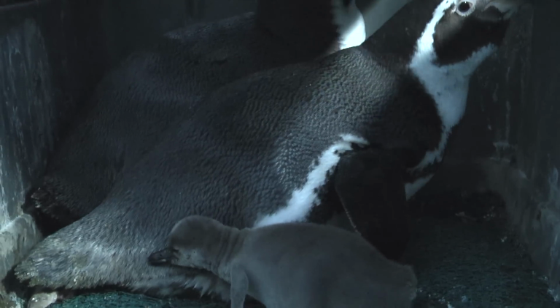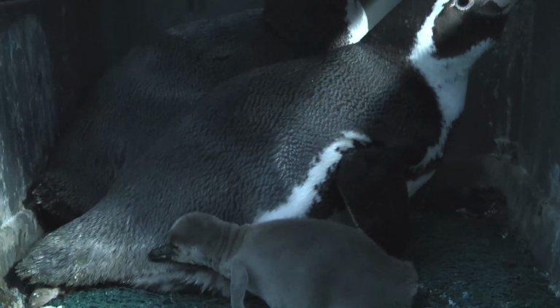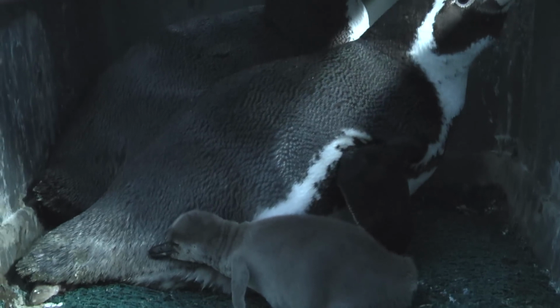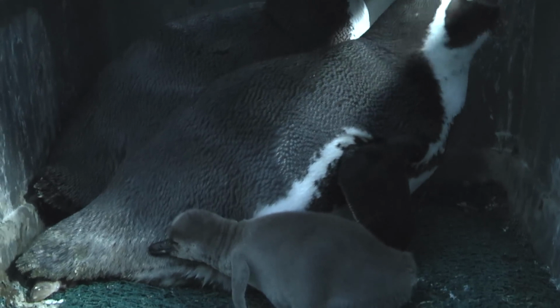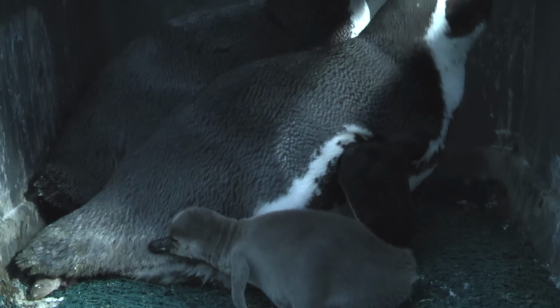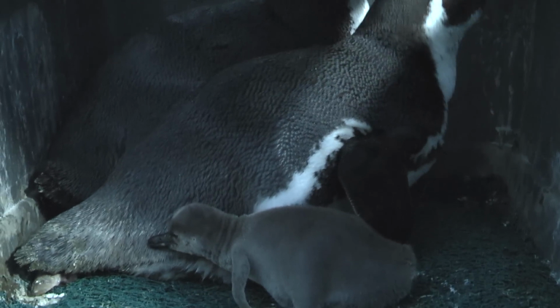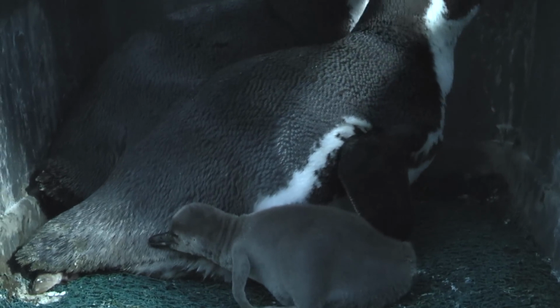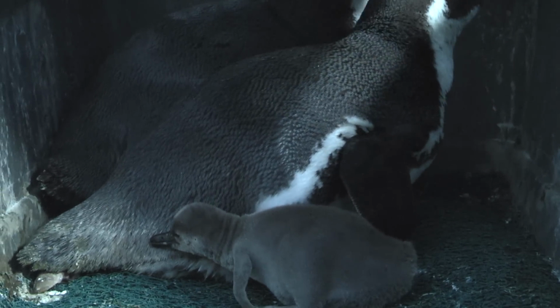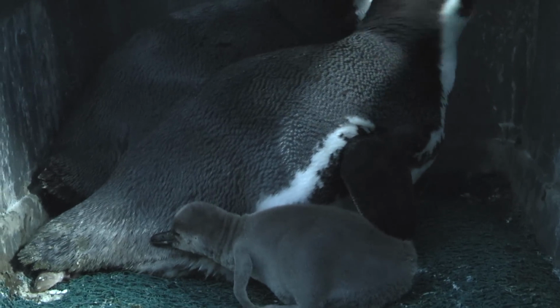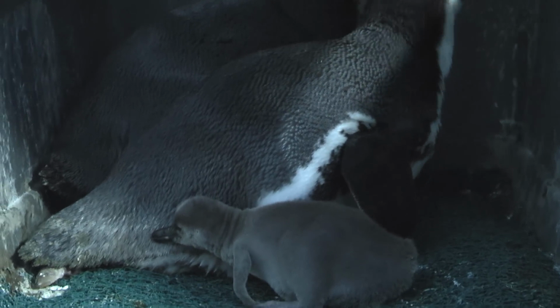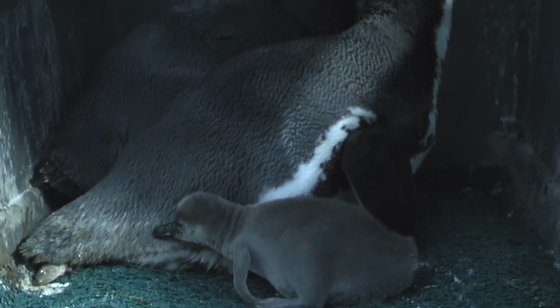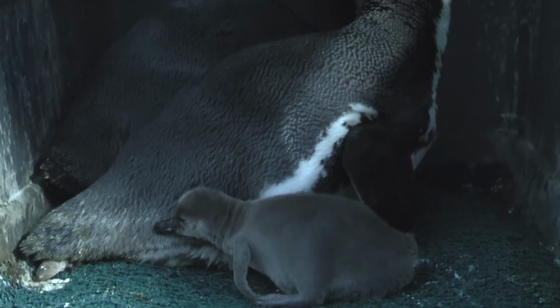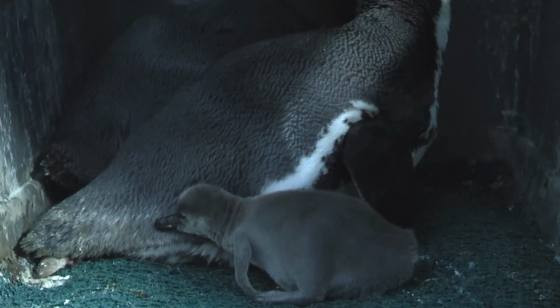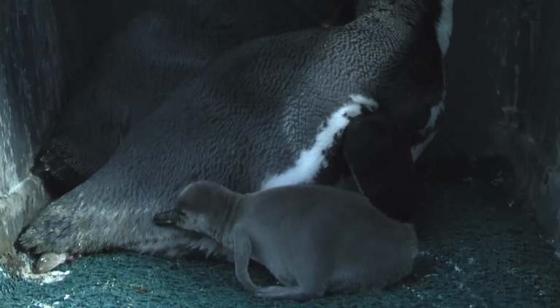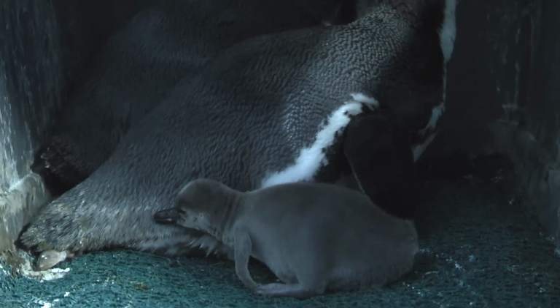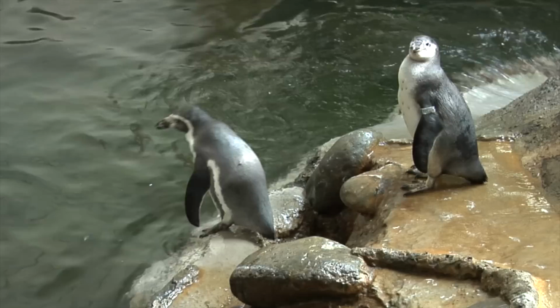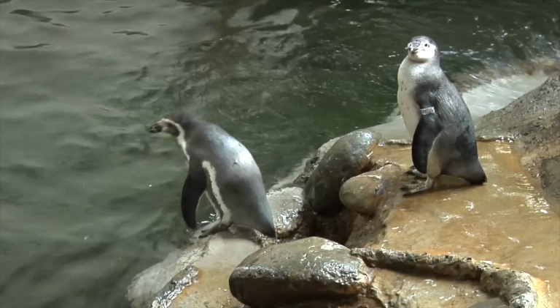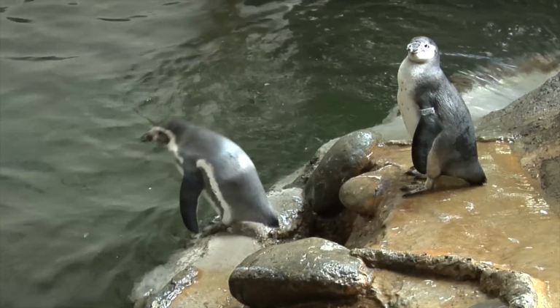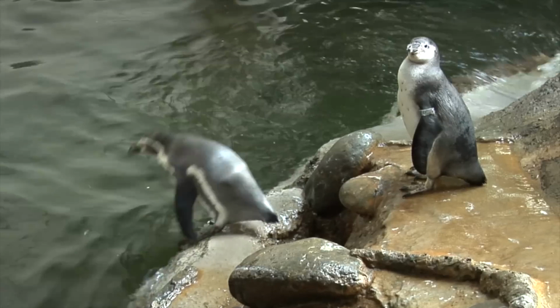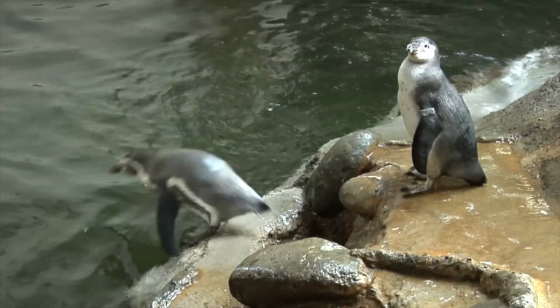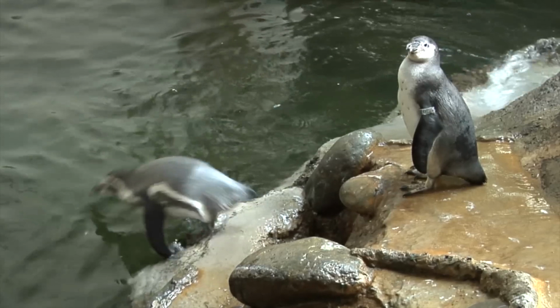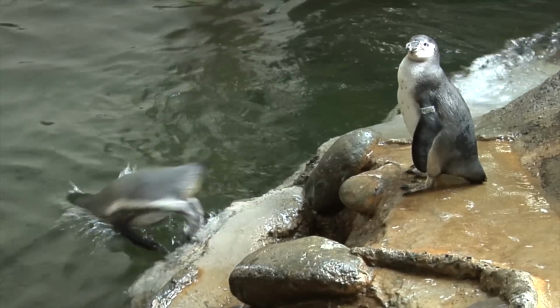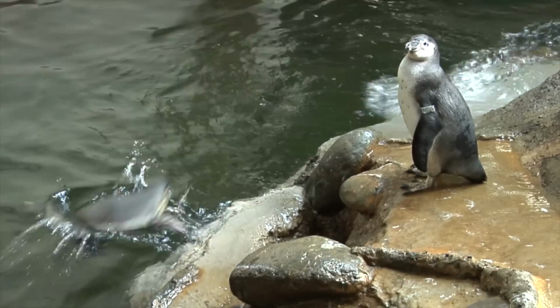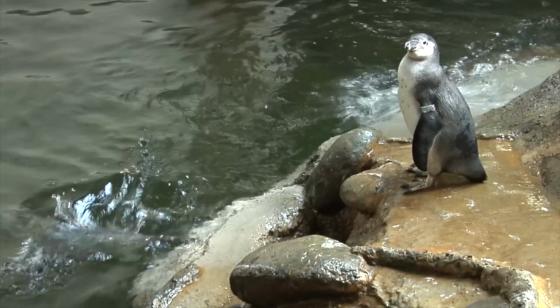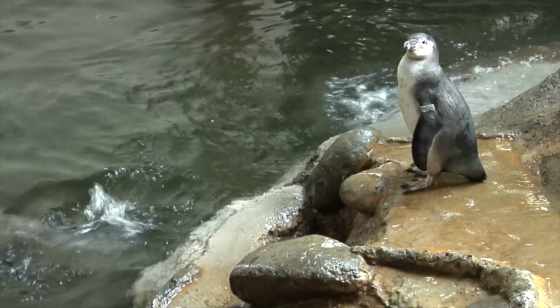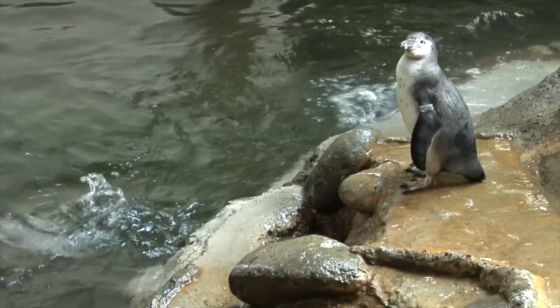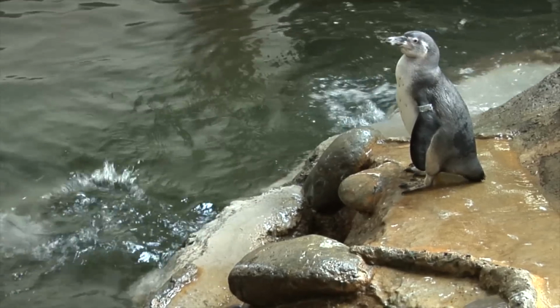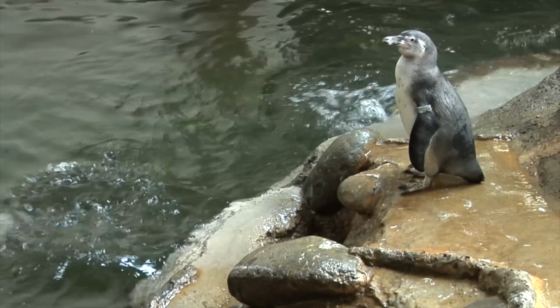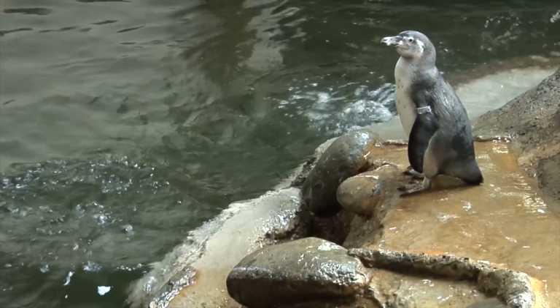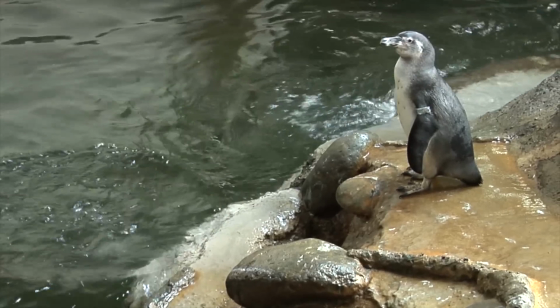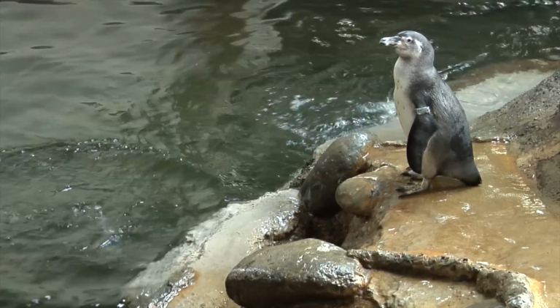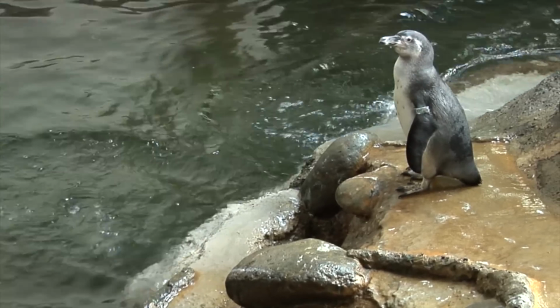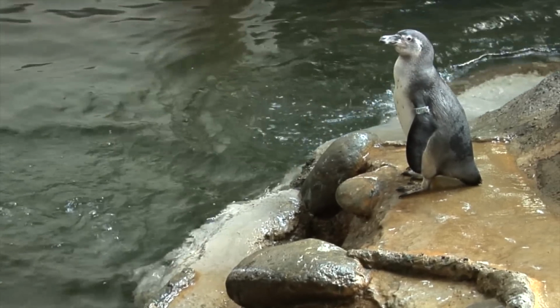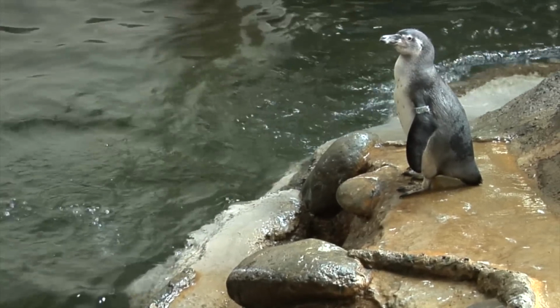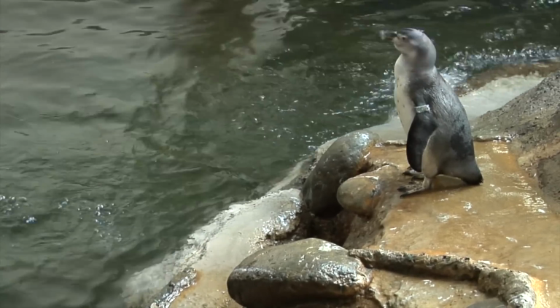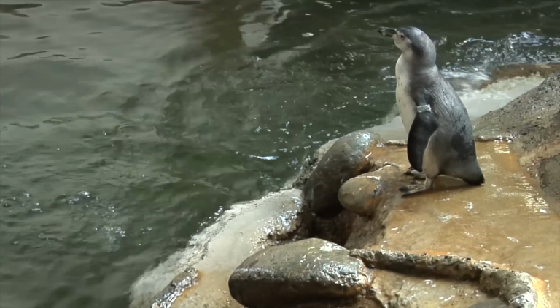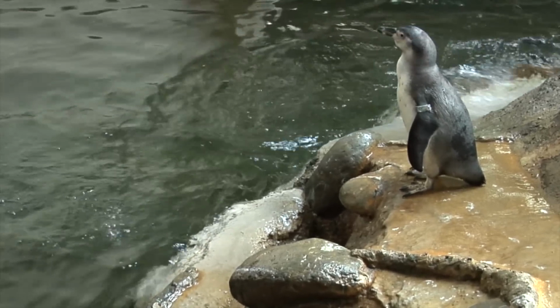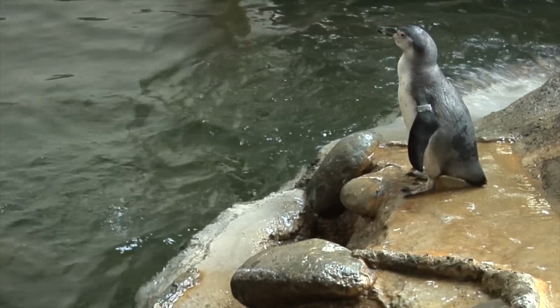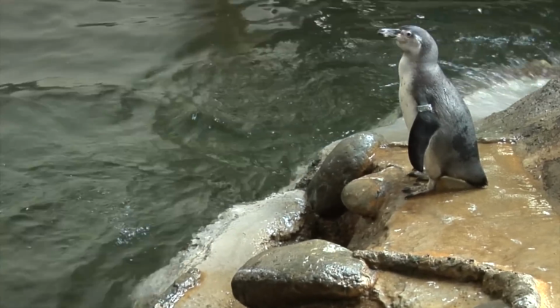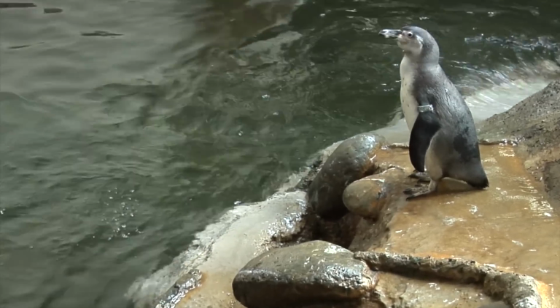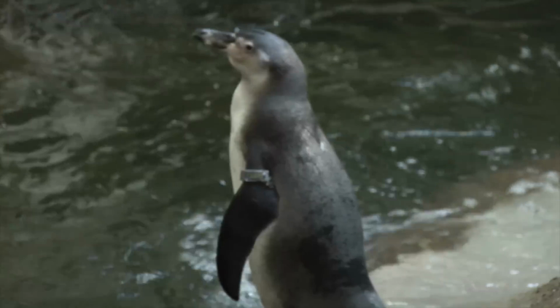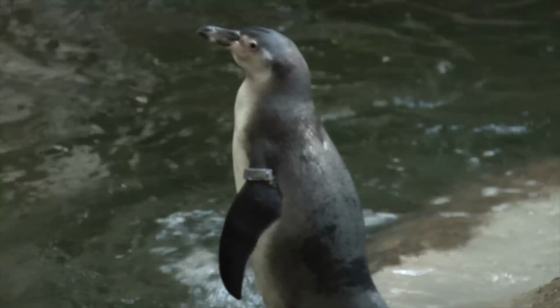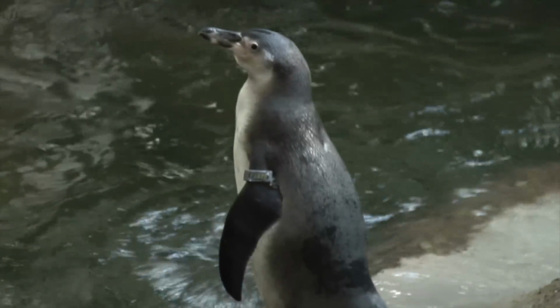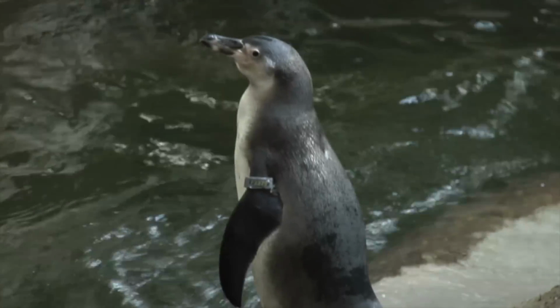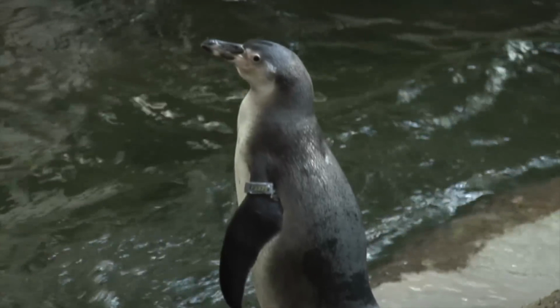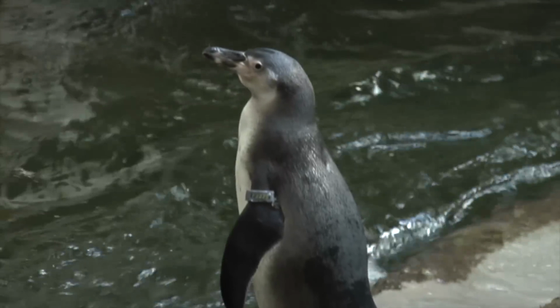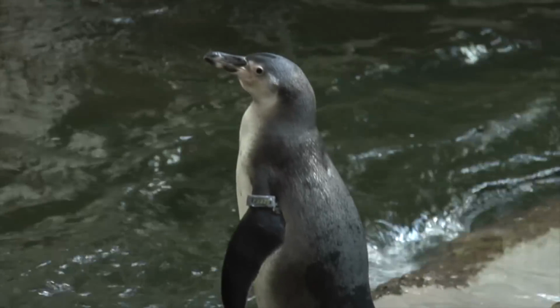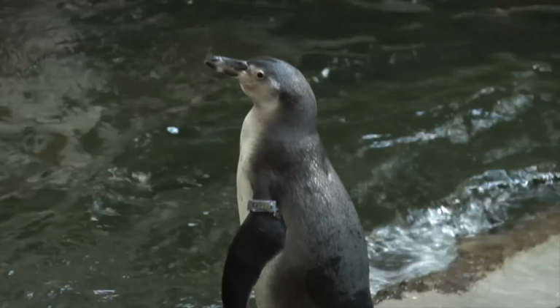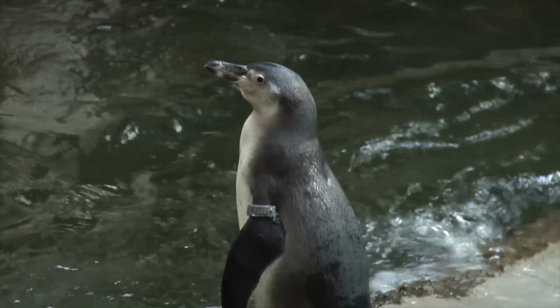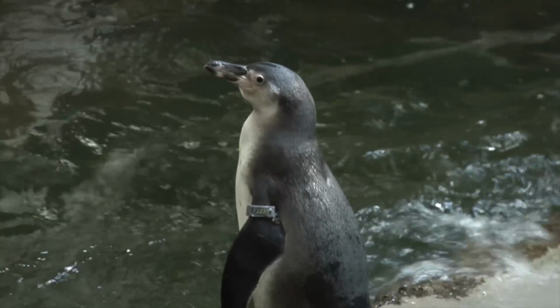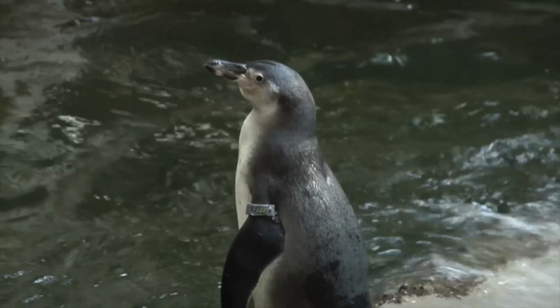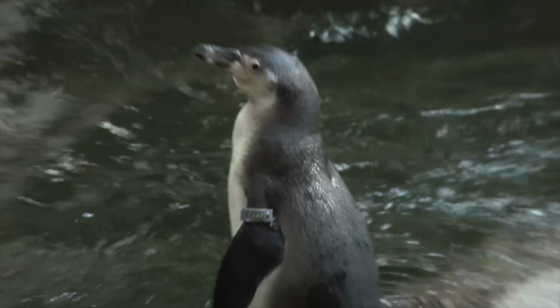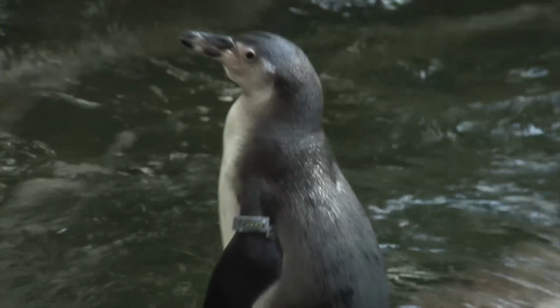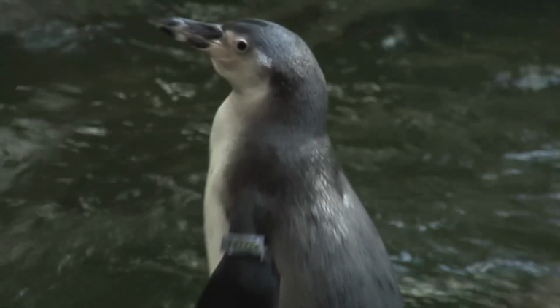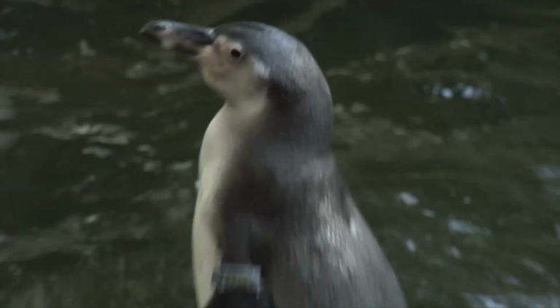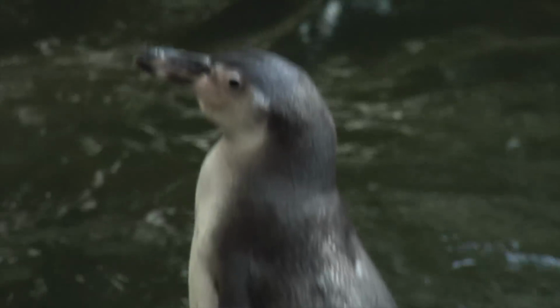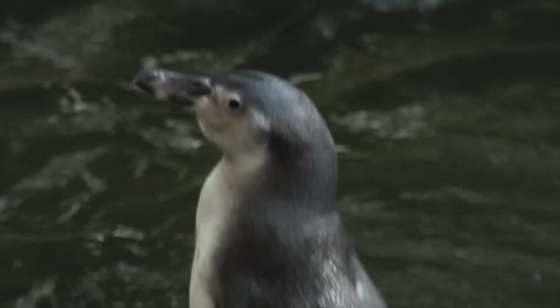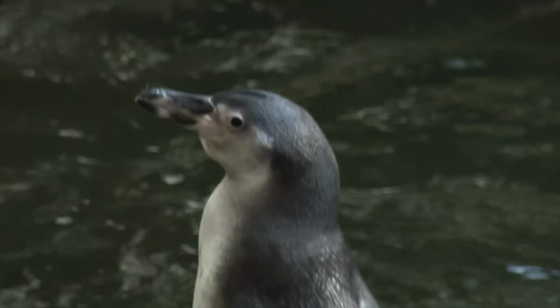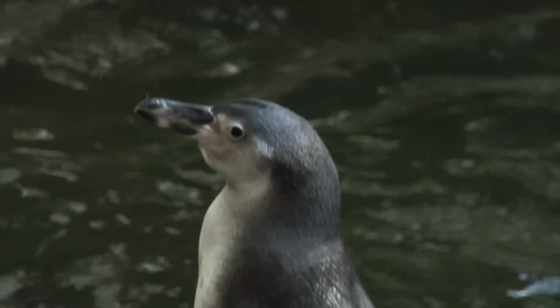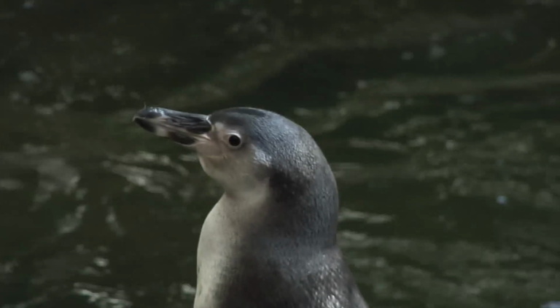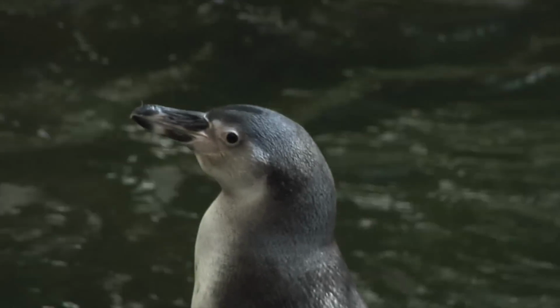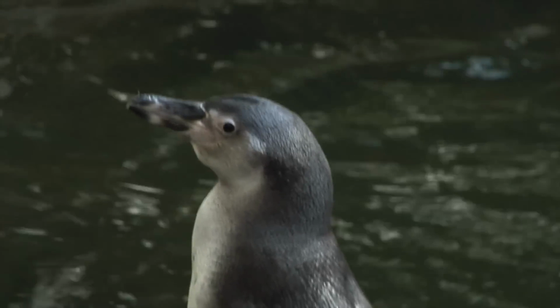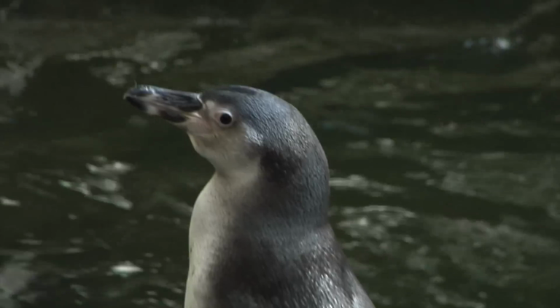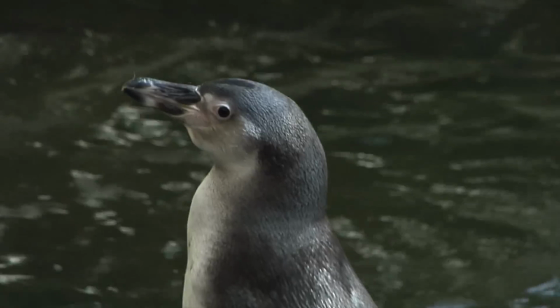They don't have those distinctive black and white stripes that Humboldt penguins have. They'll be more gray-brown all over for the first two years of their life.